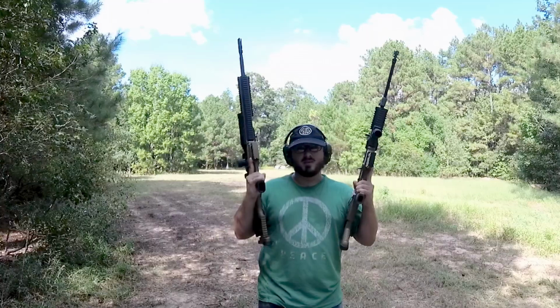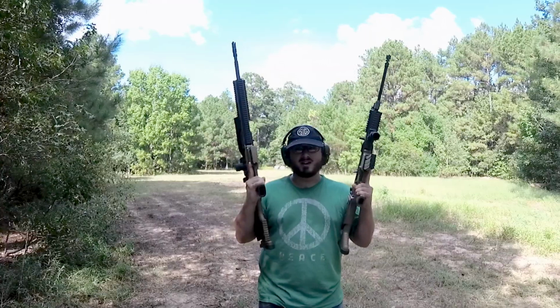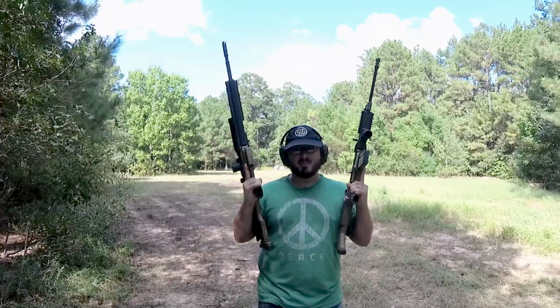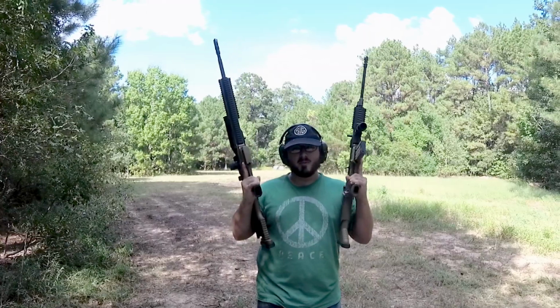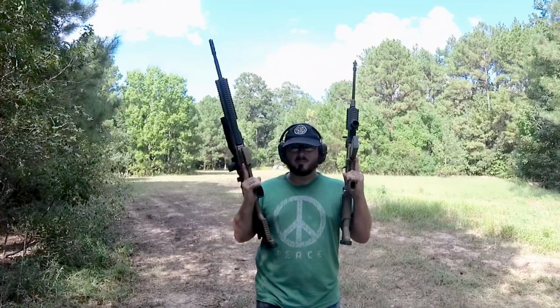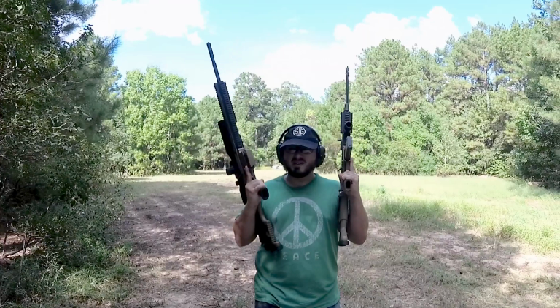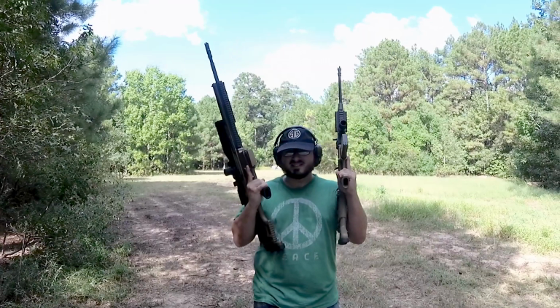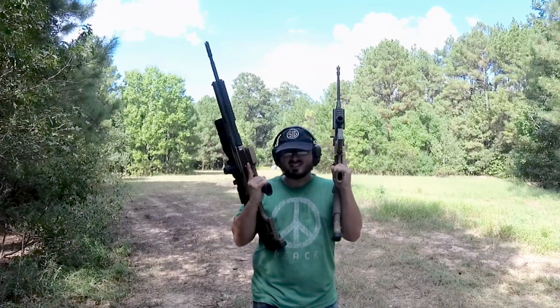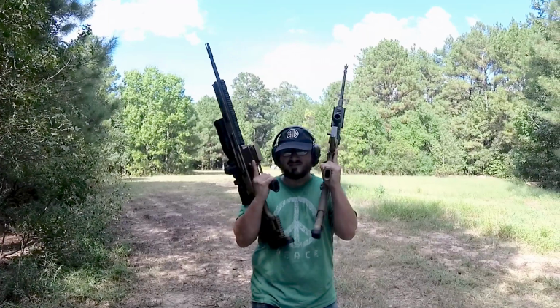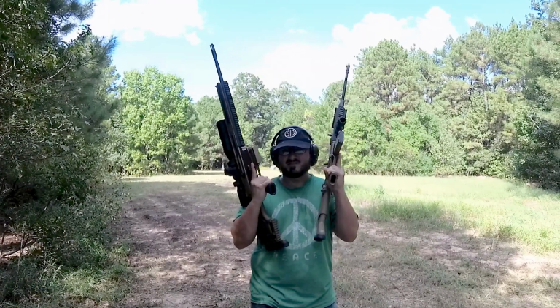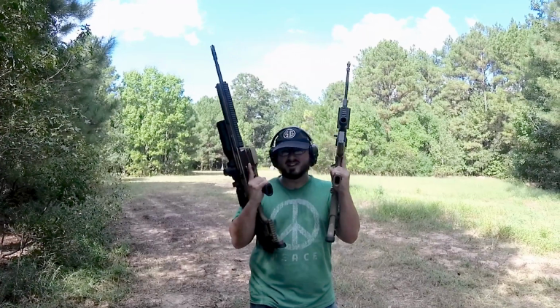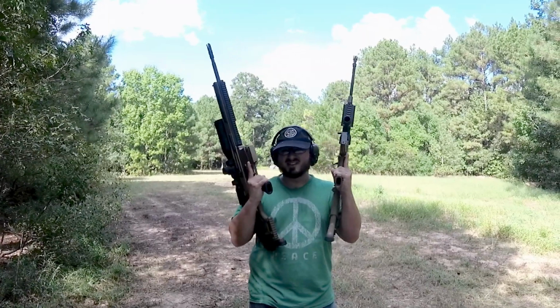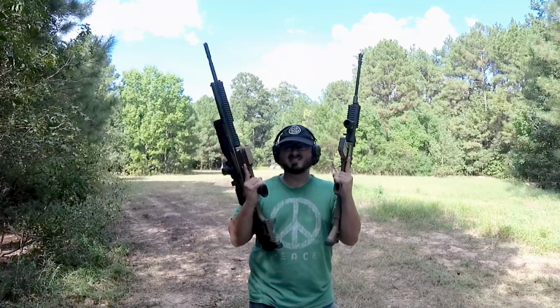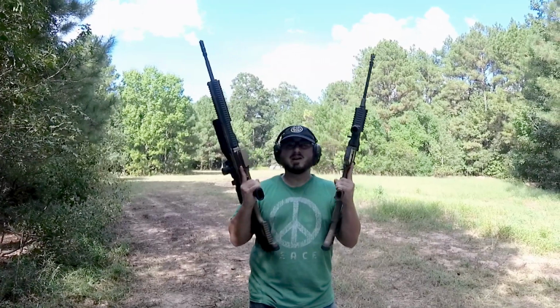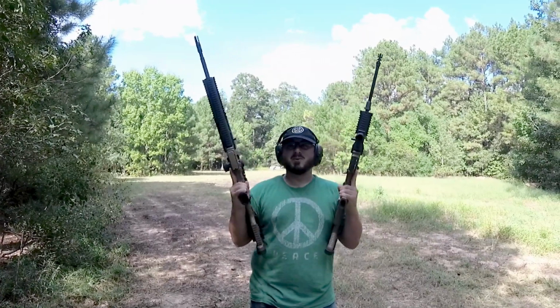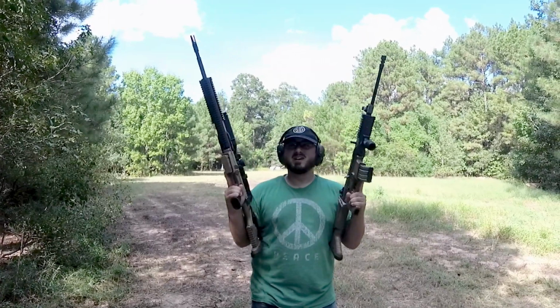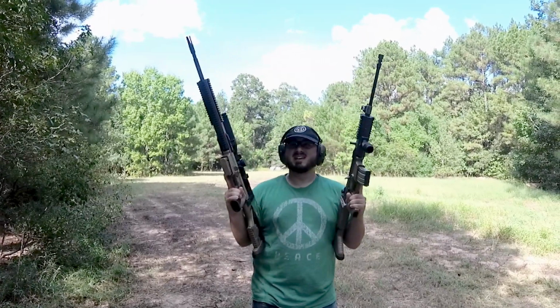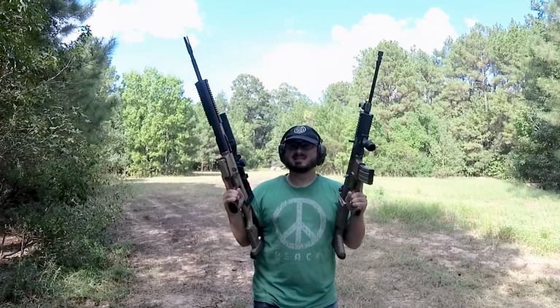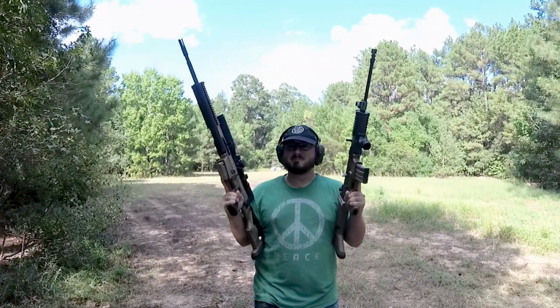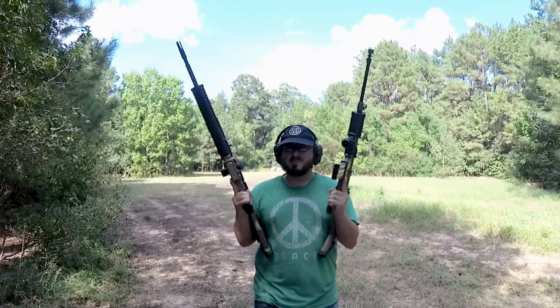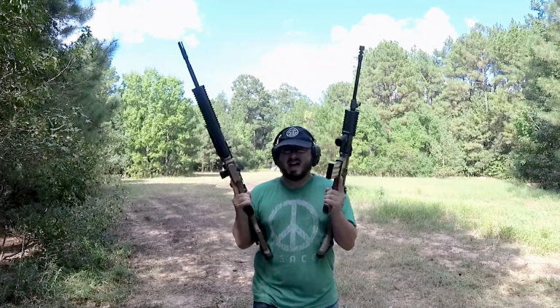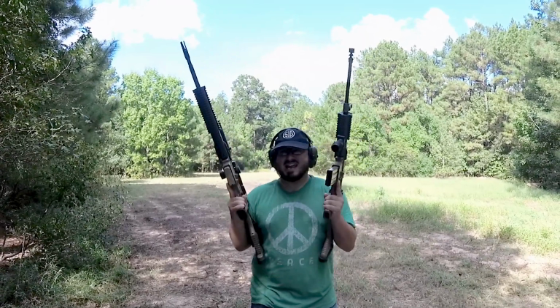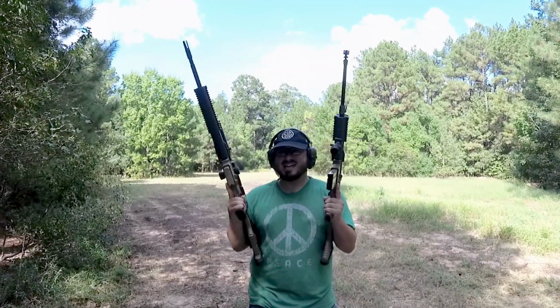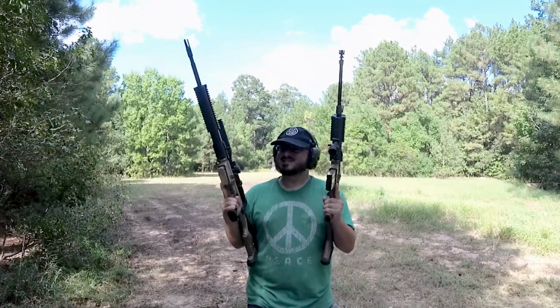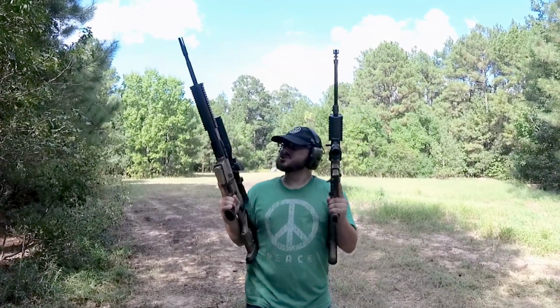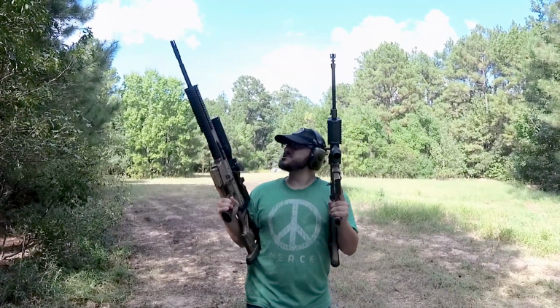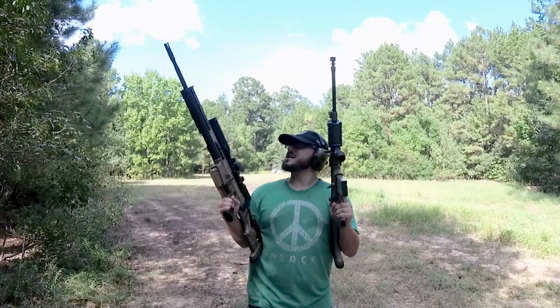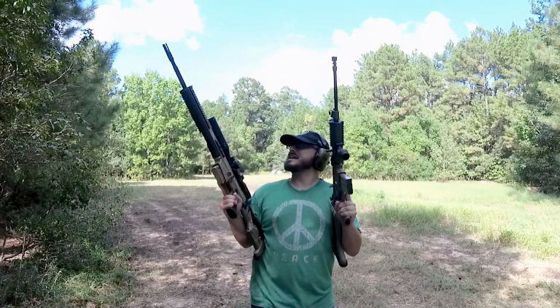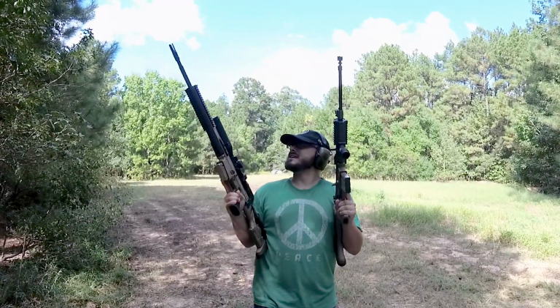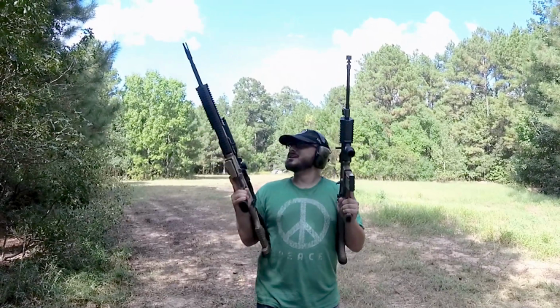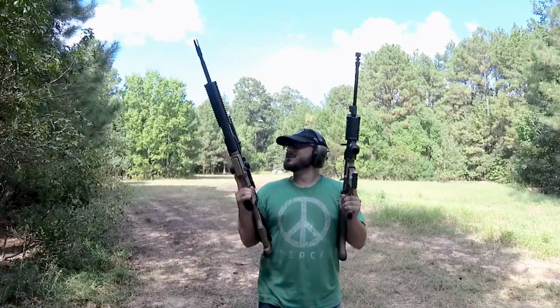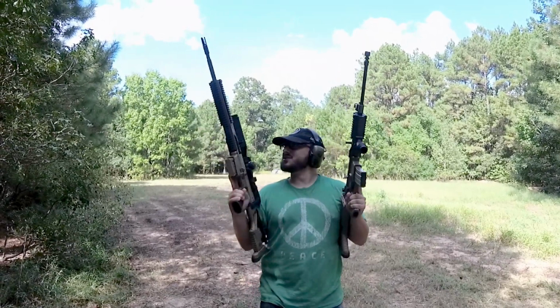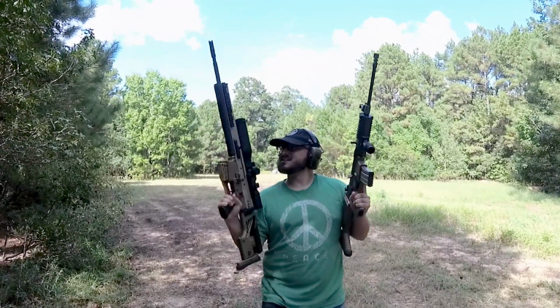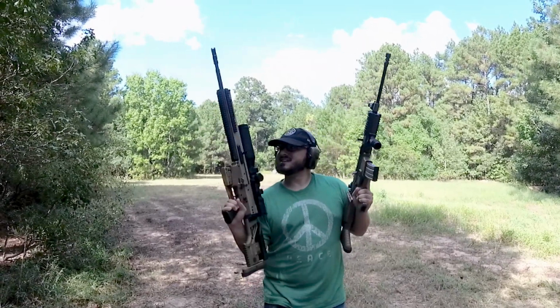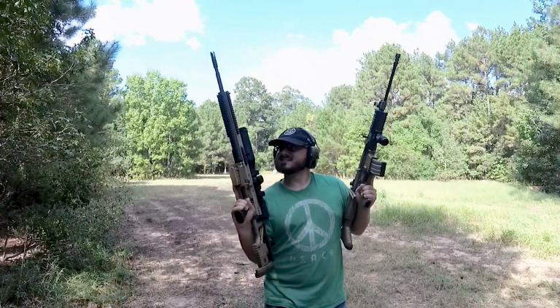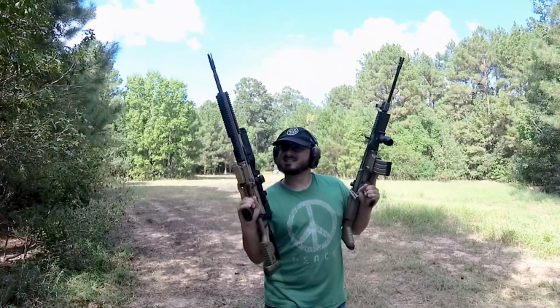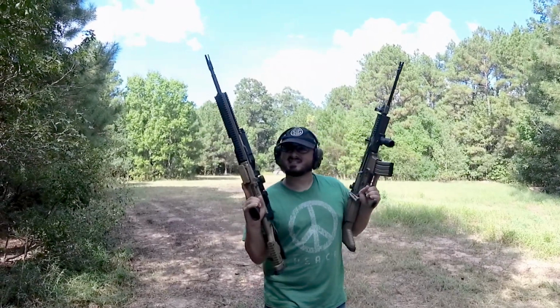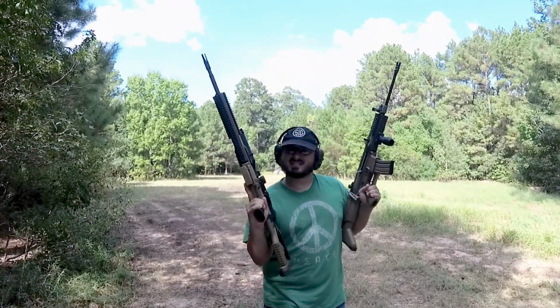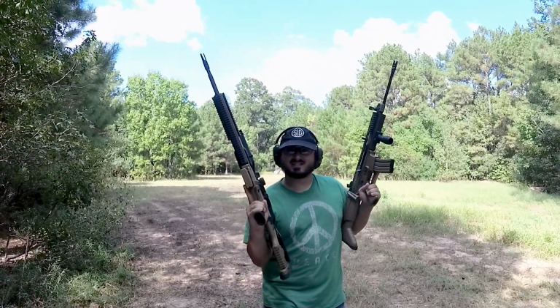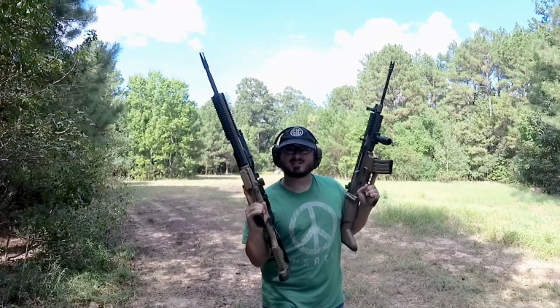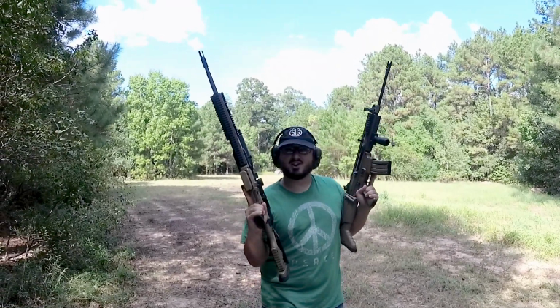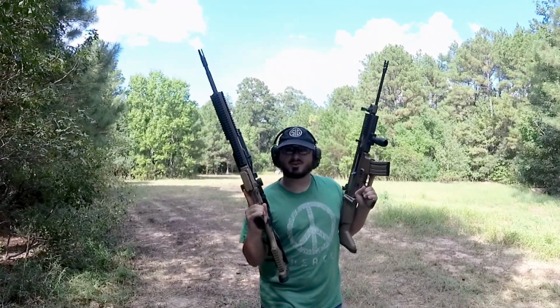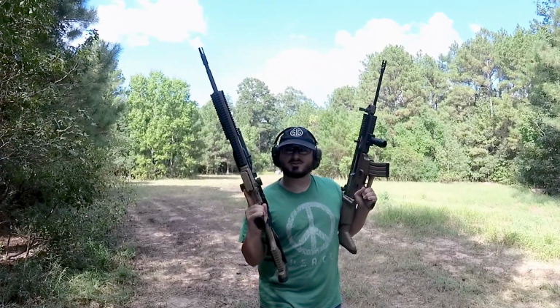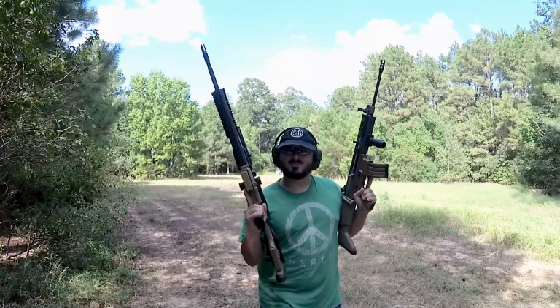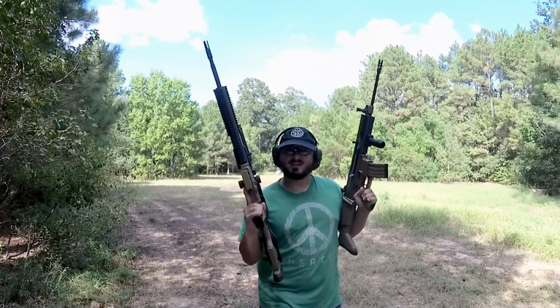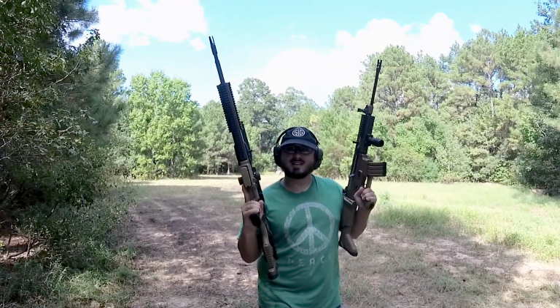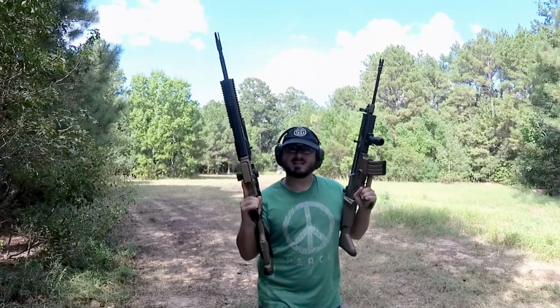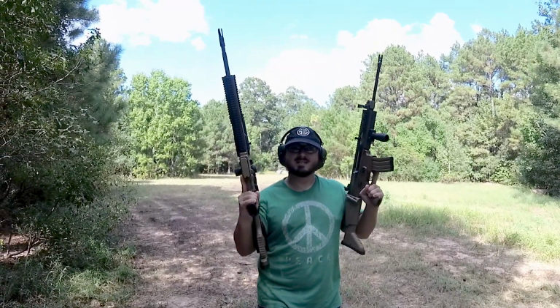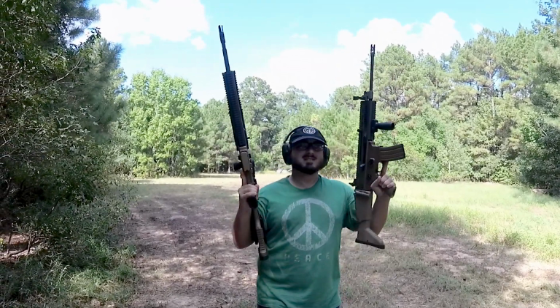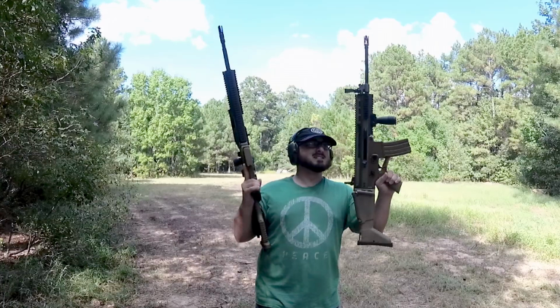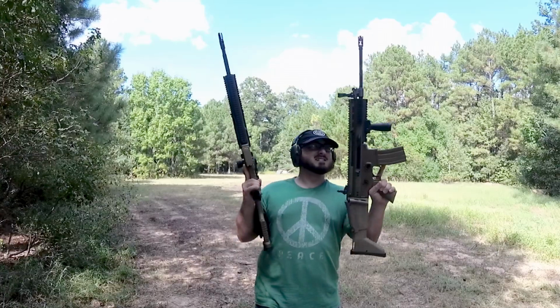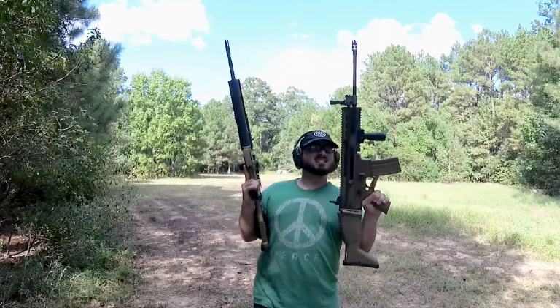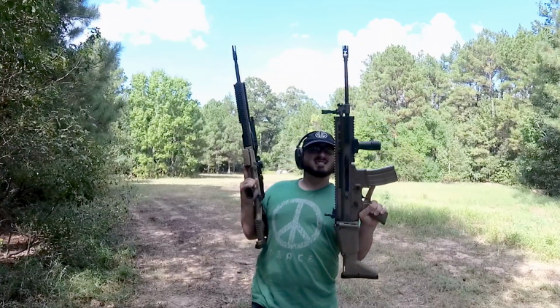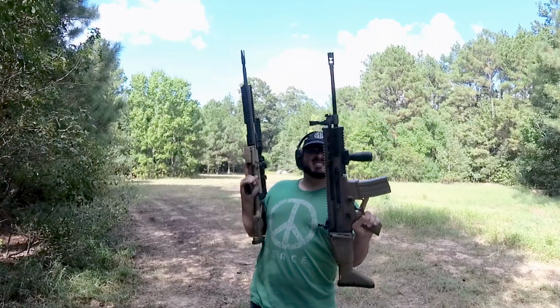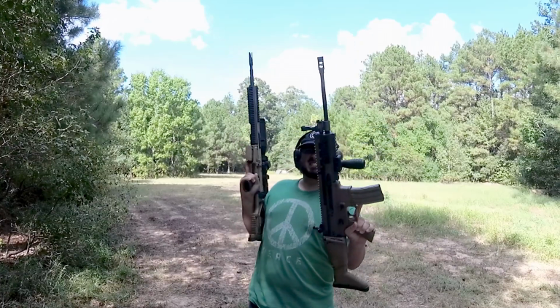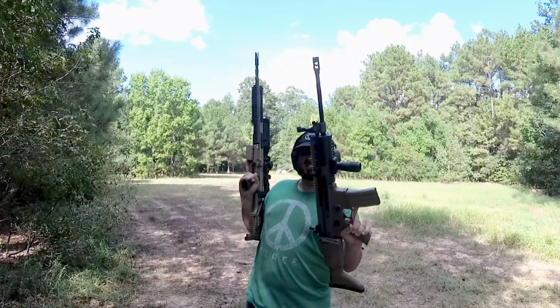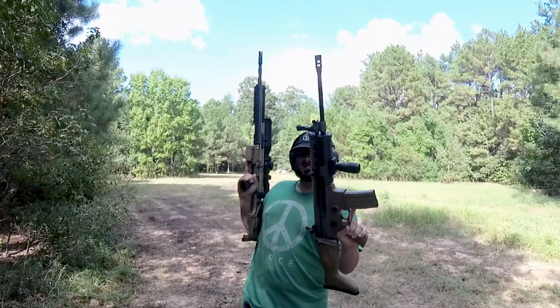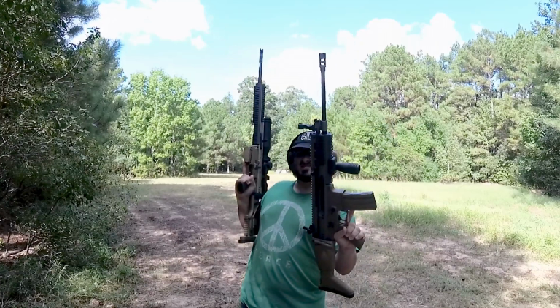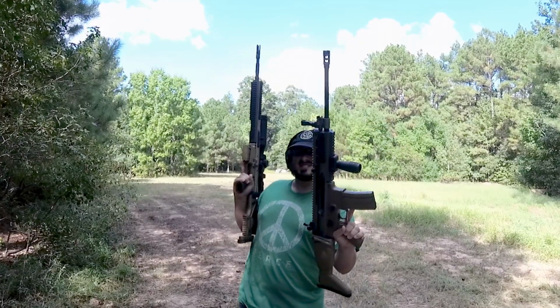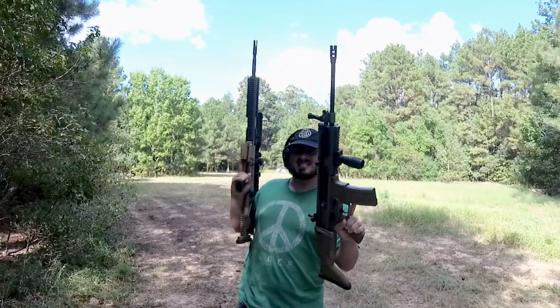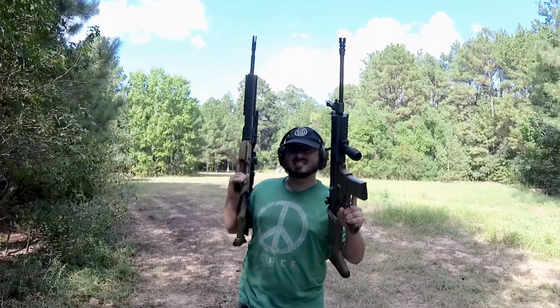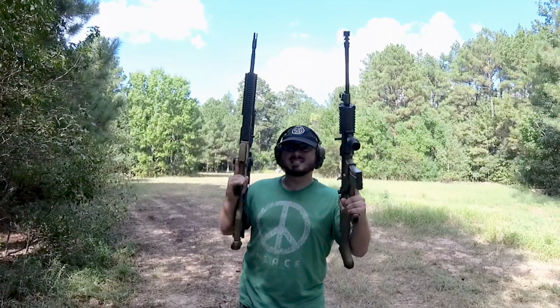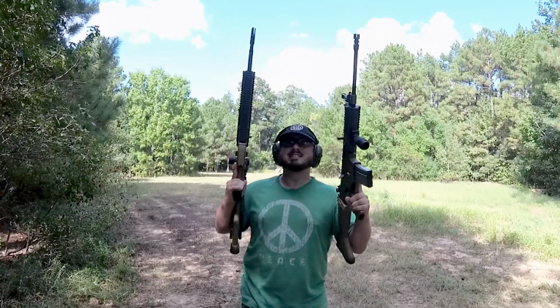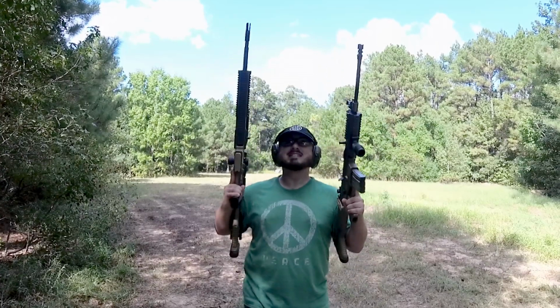Coming up on Peace Lovin' Guns, we got some badass stuff. Look at this — this is a Scar 20, and this is a Scar 16.